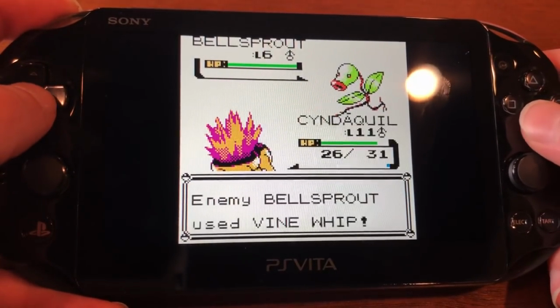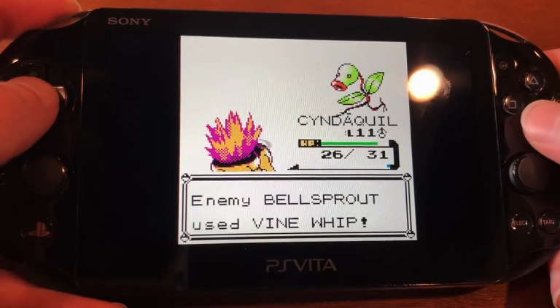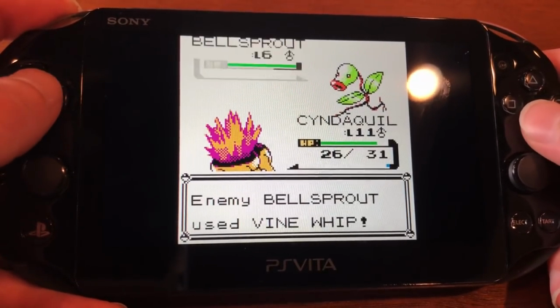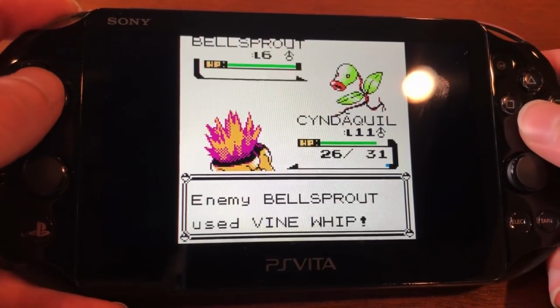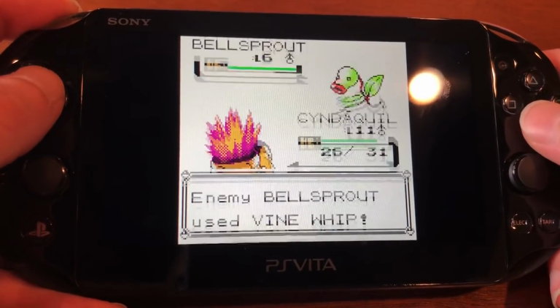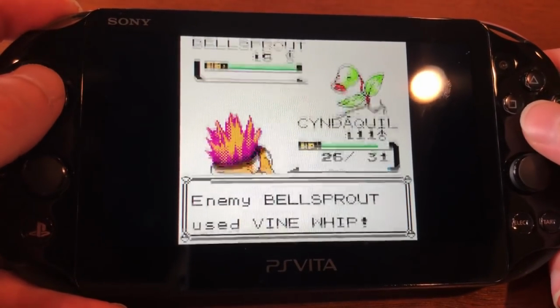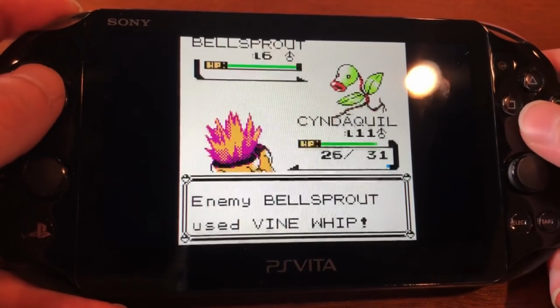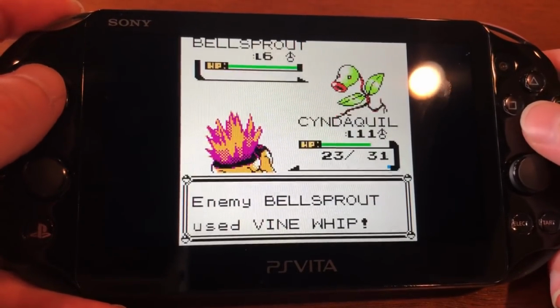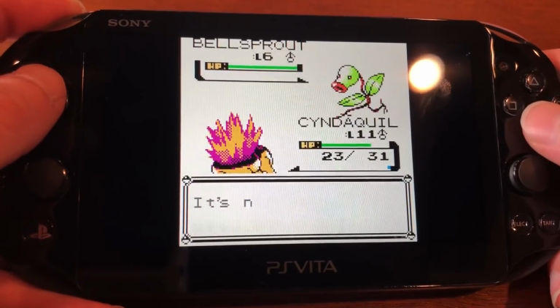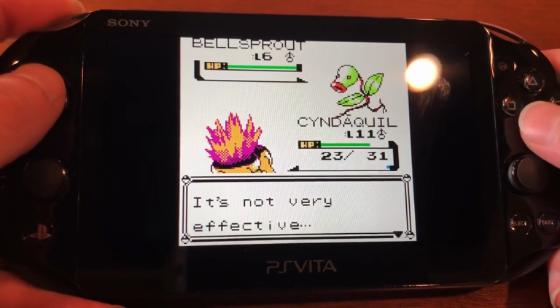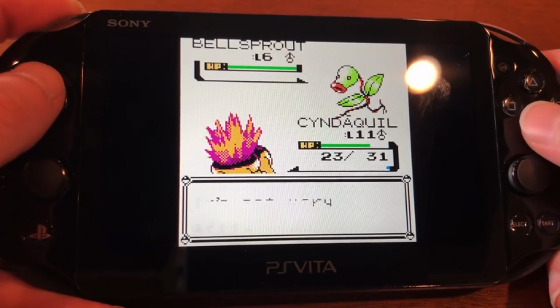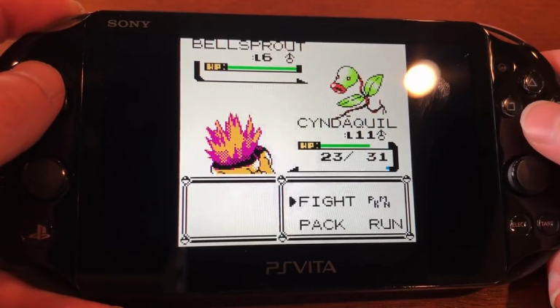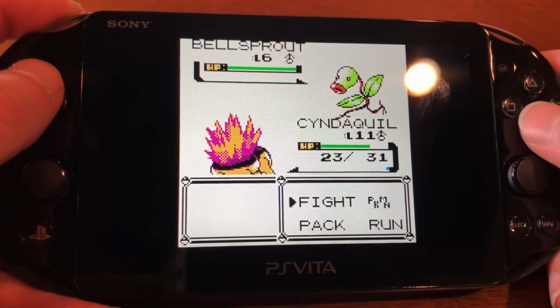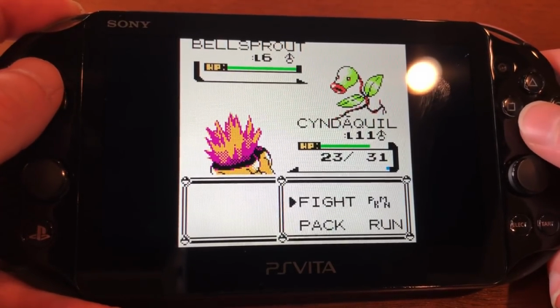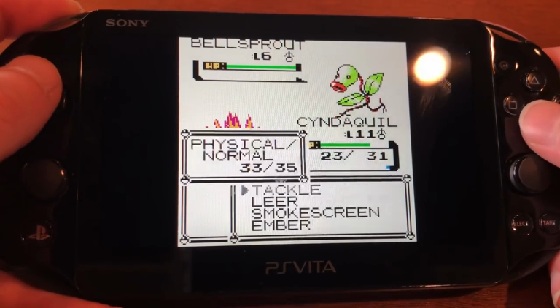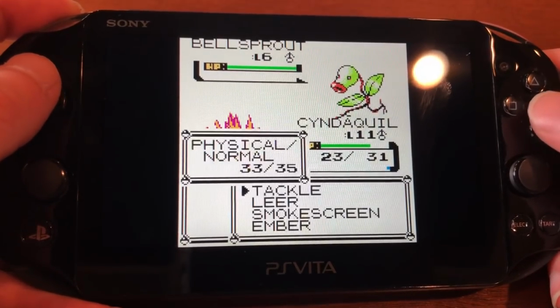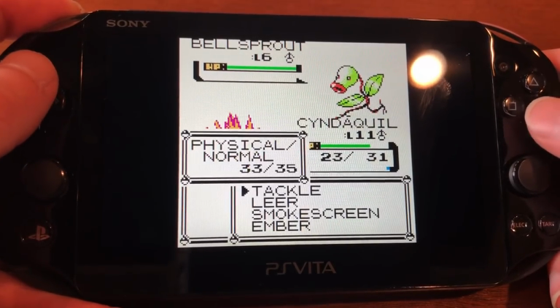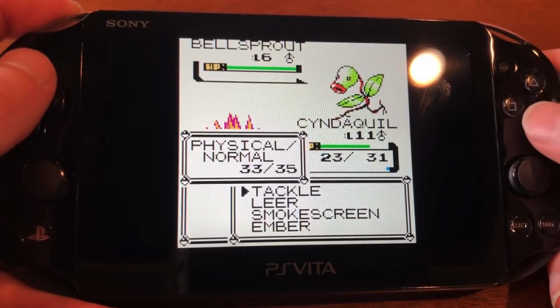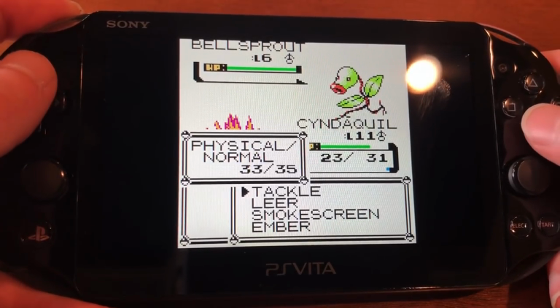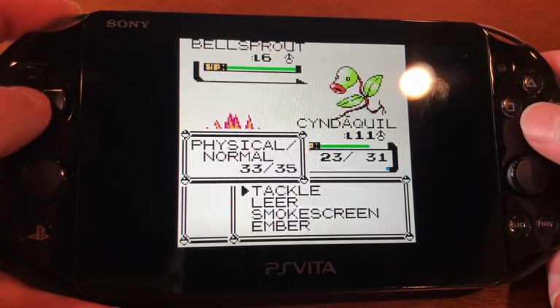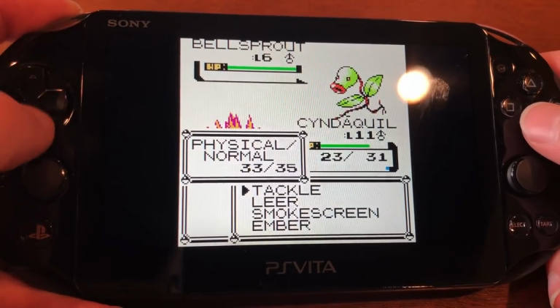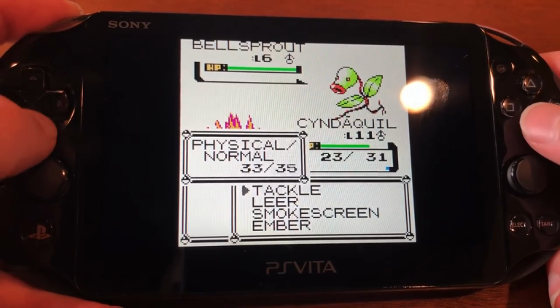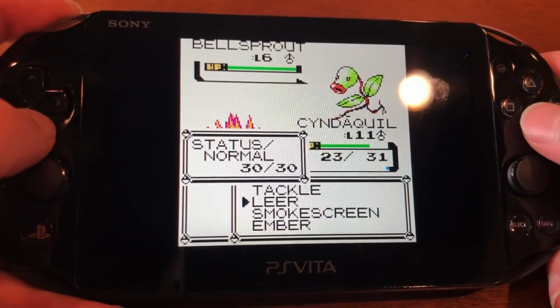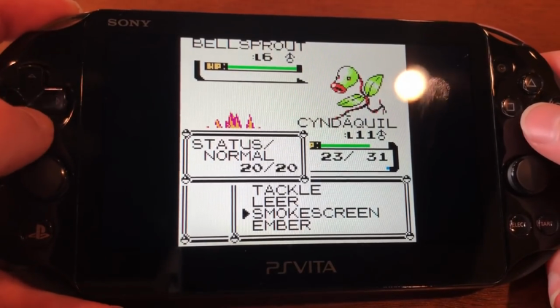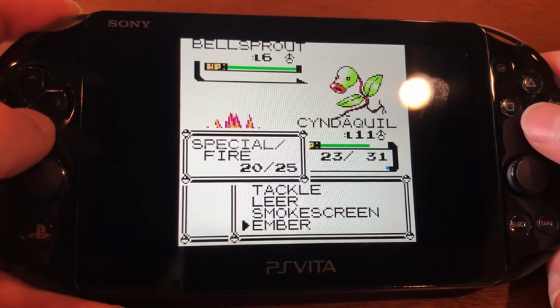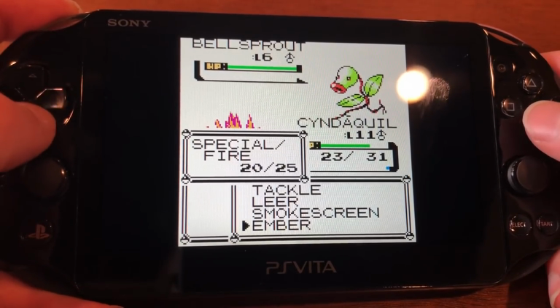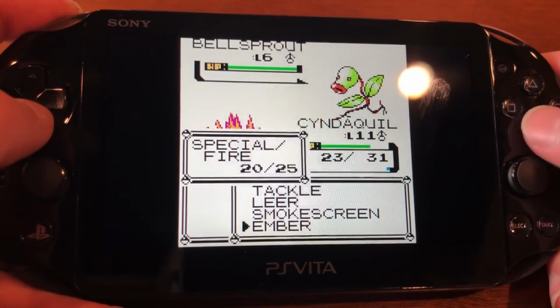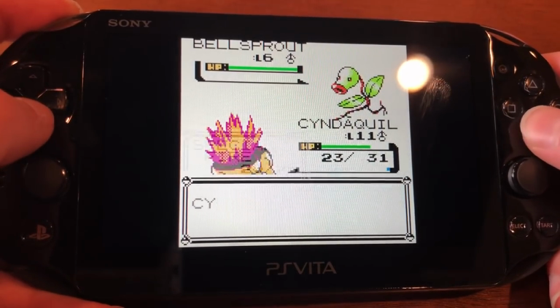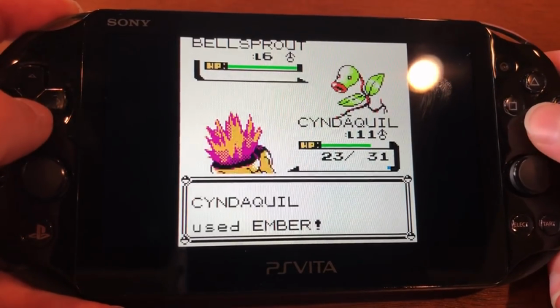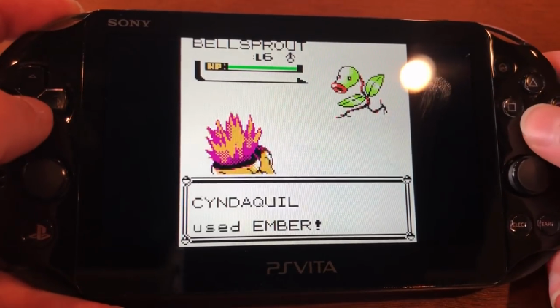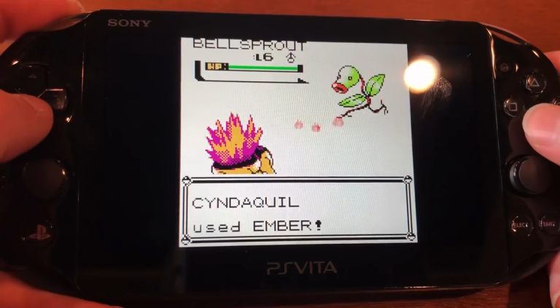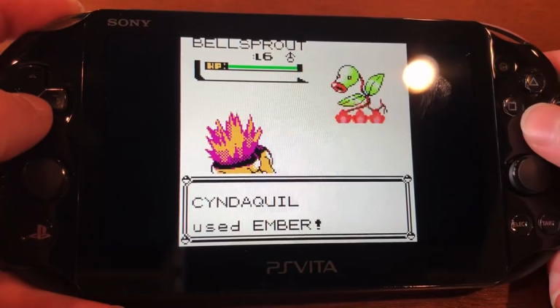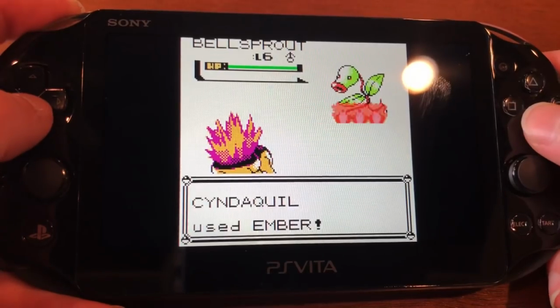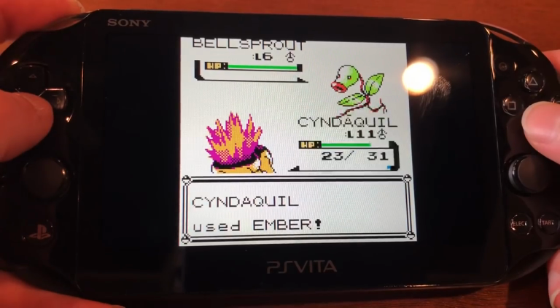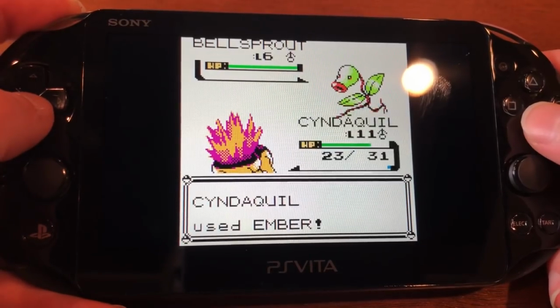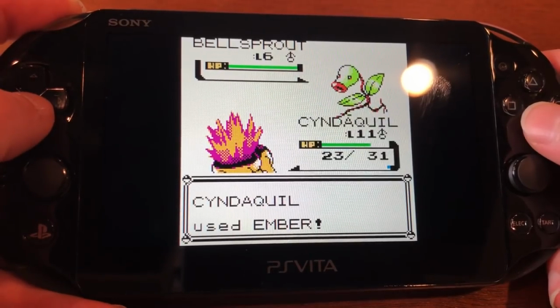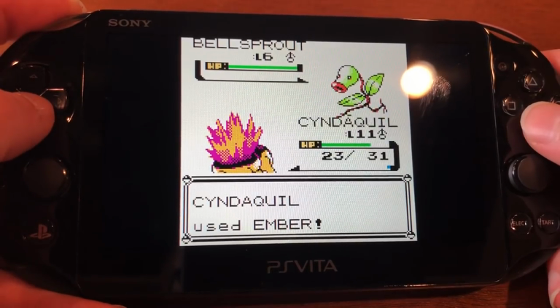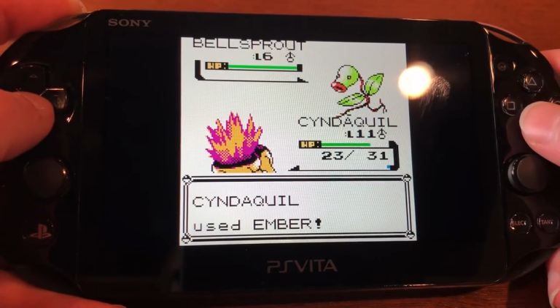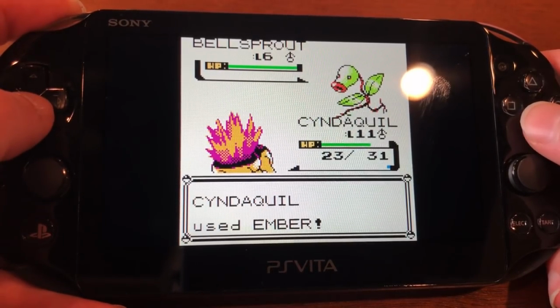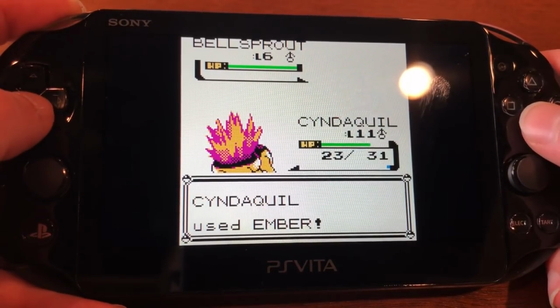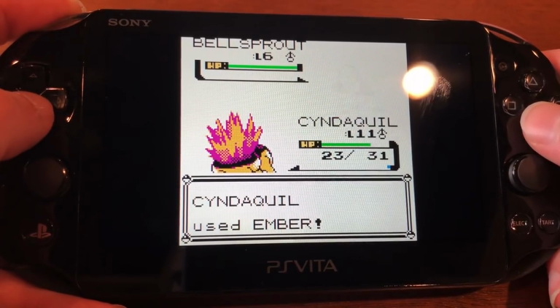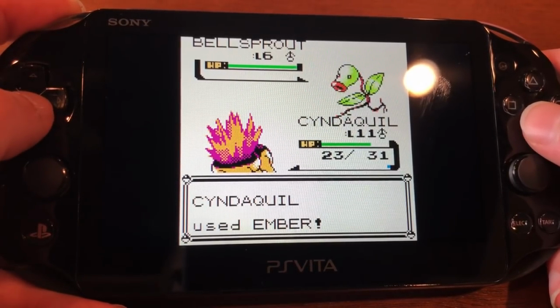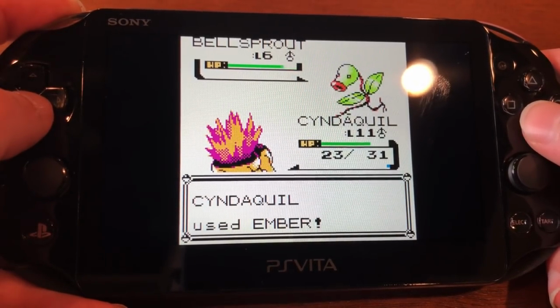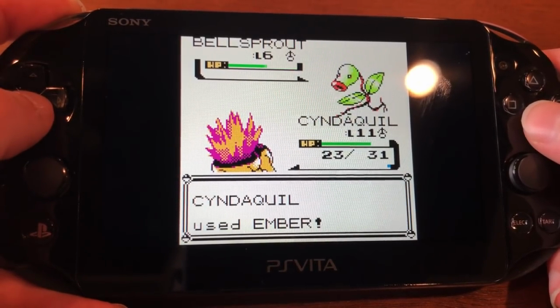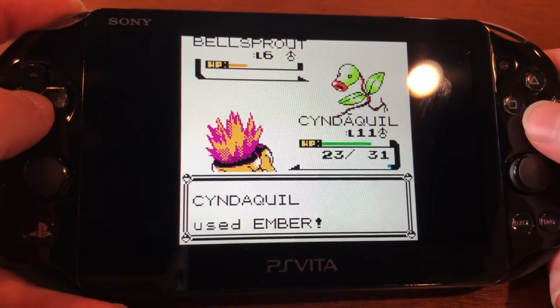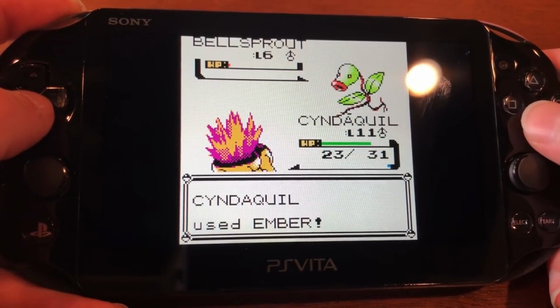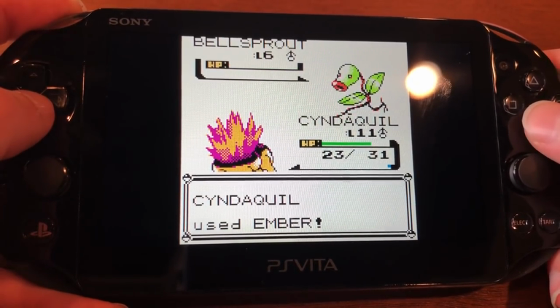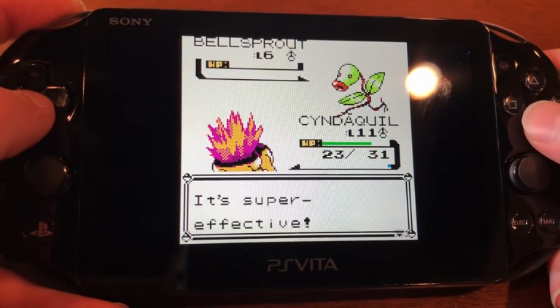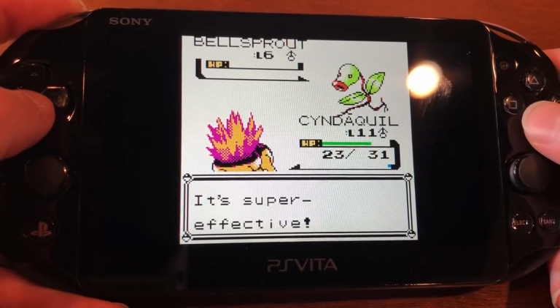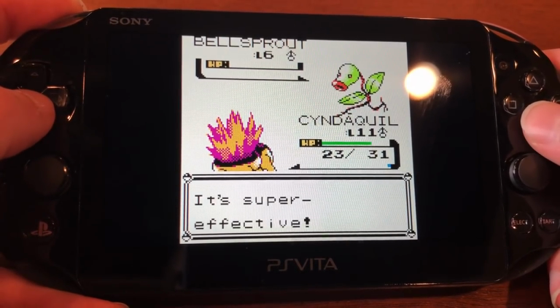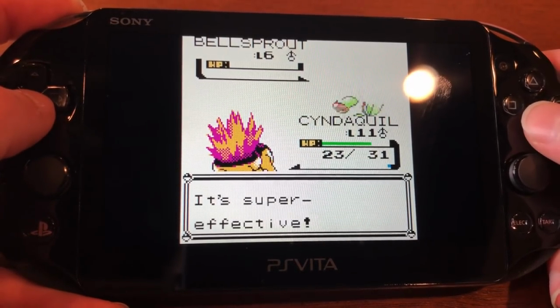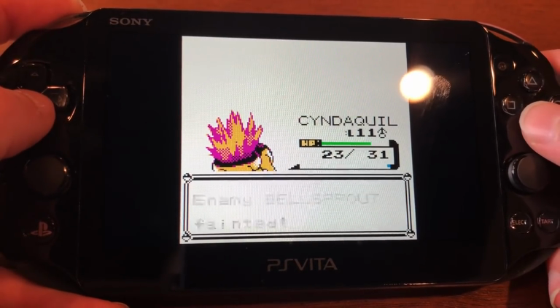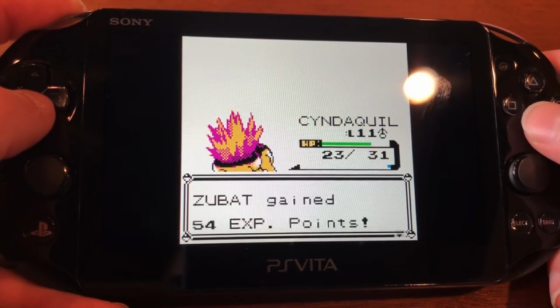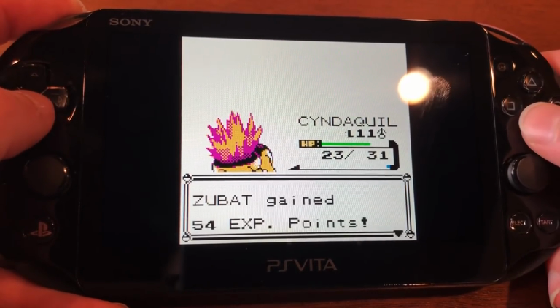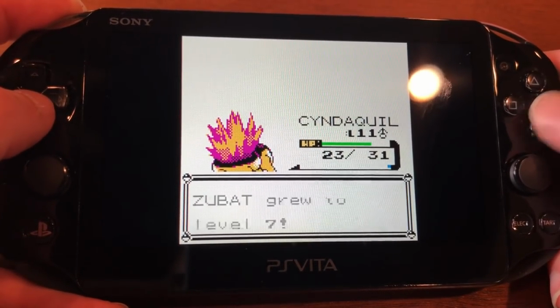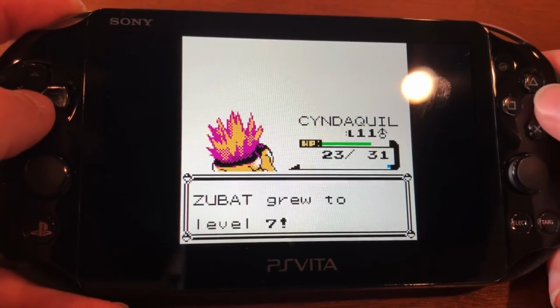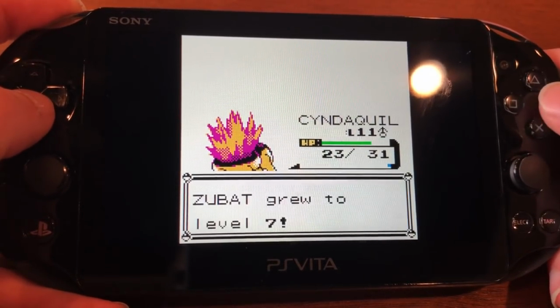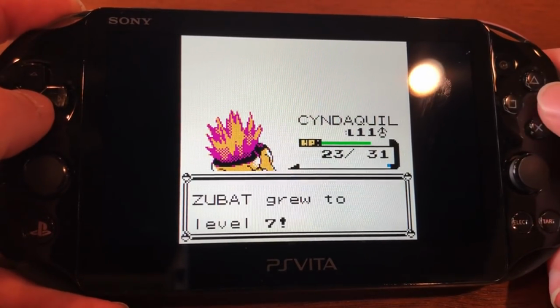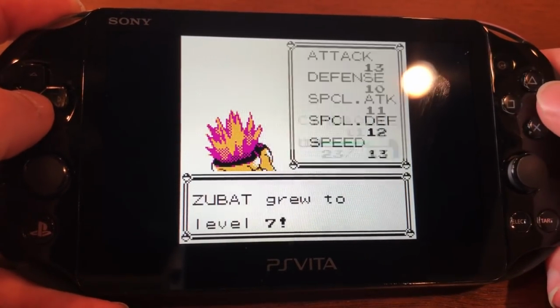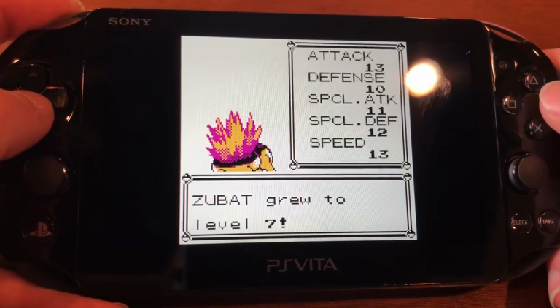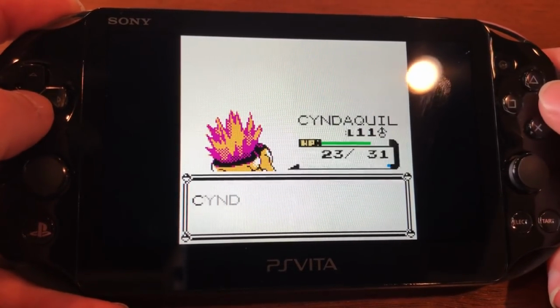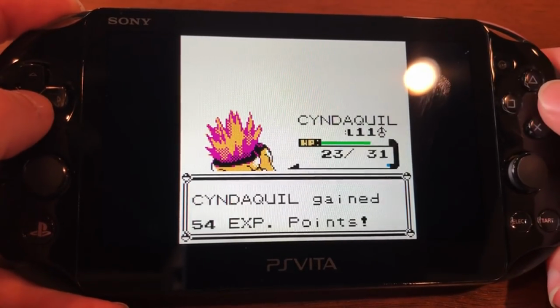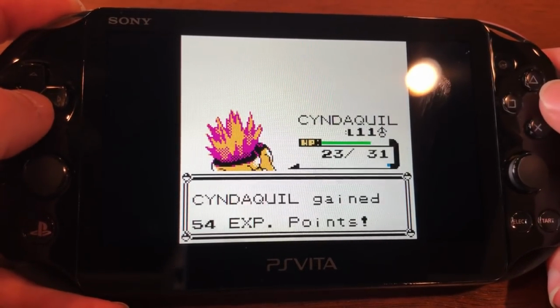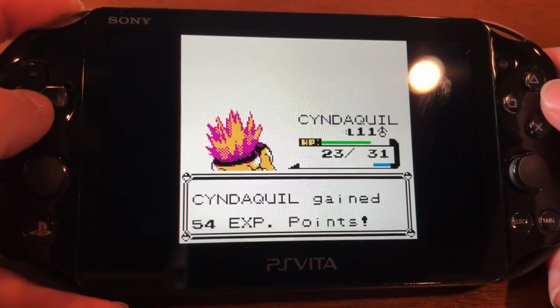I'll bring out my Shiny Cyndaquil and Ember it. And there we go — he fainted.